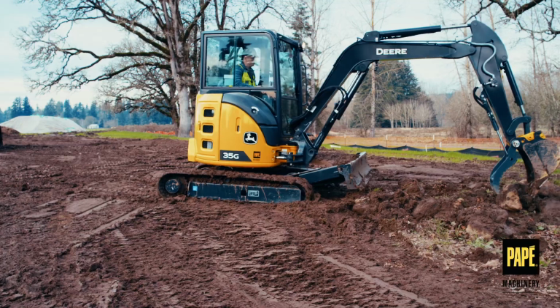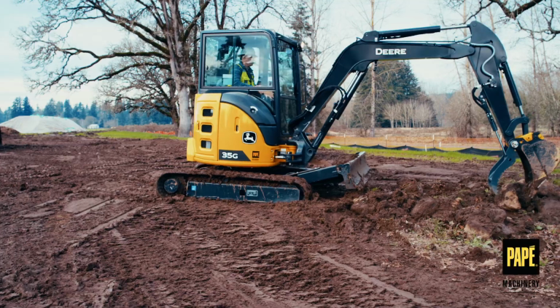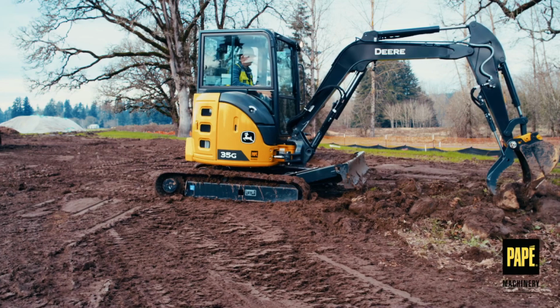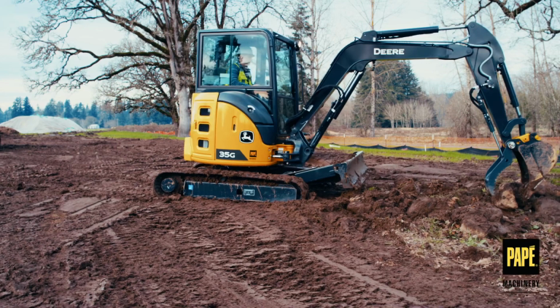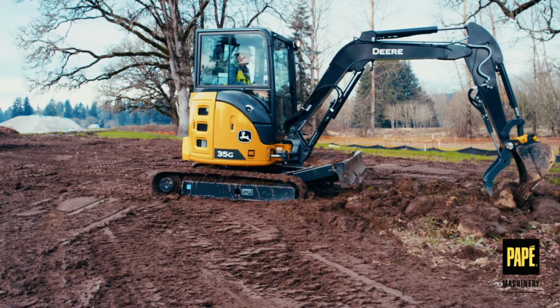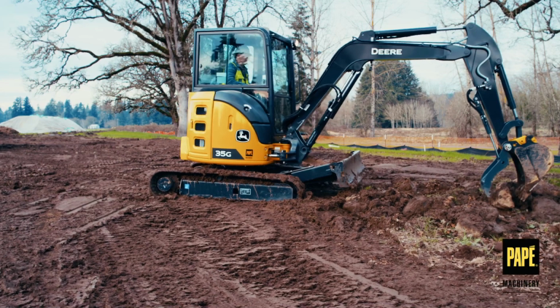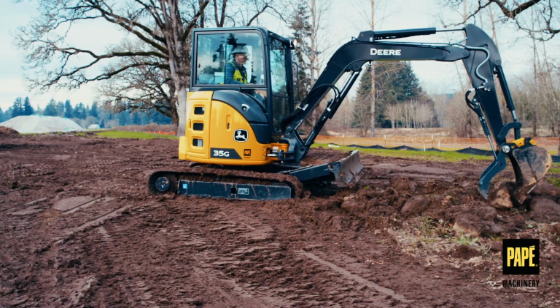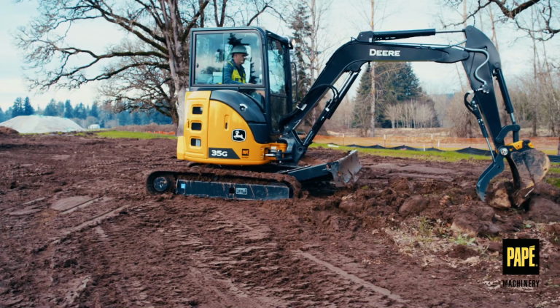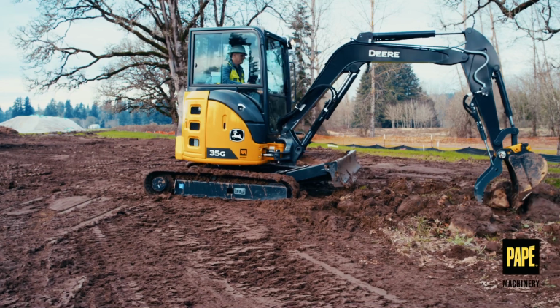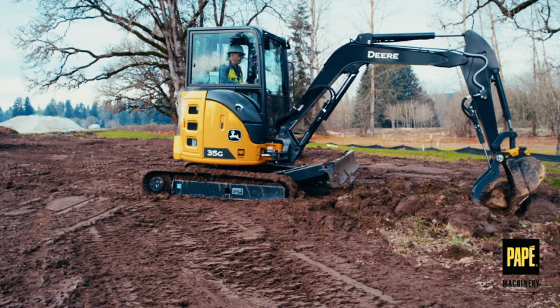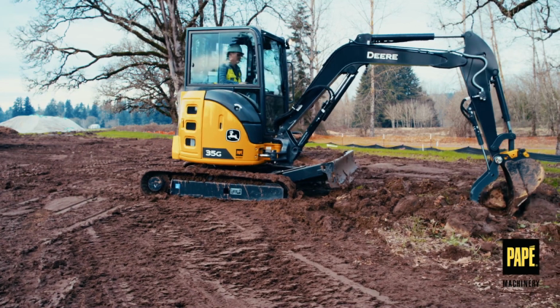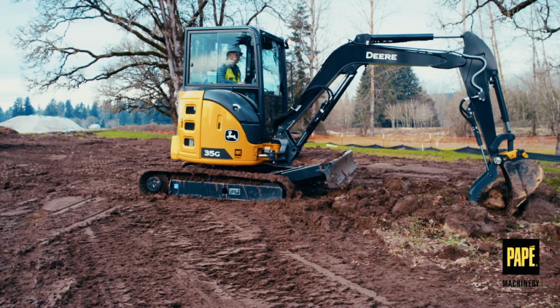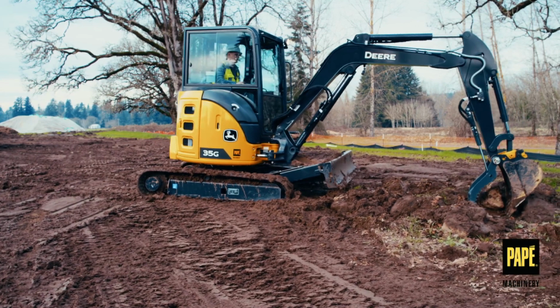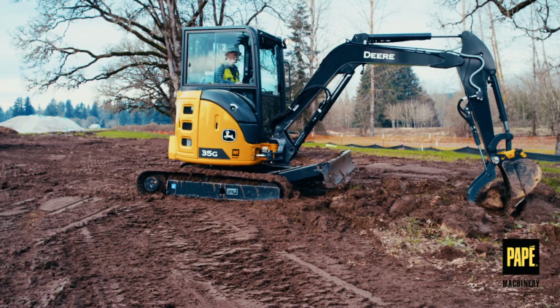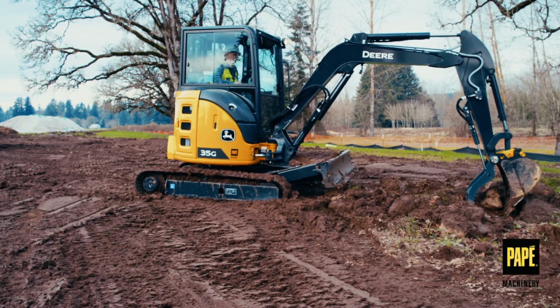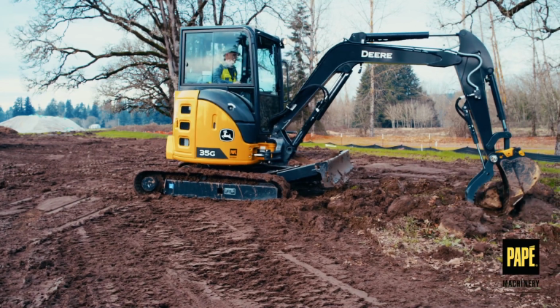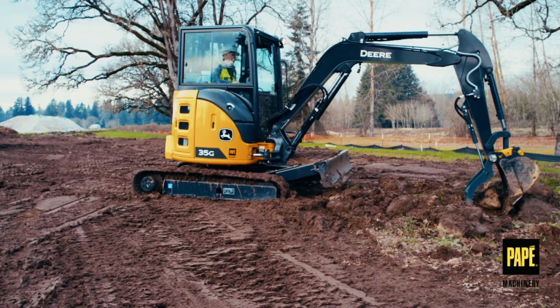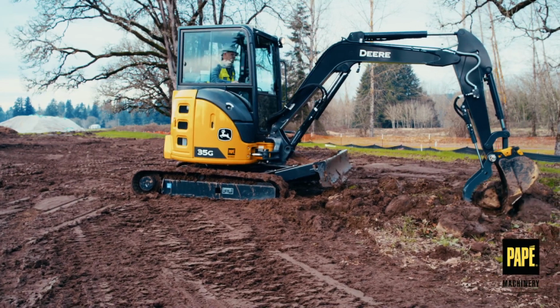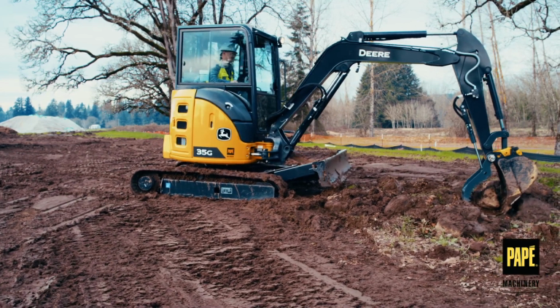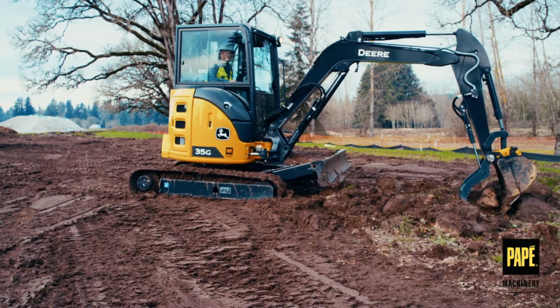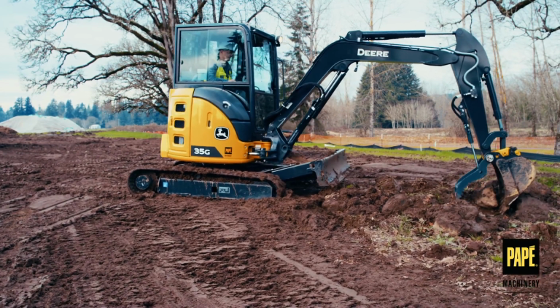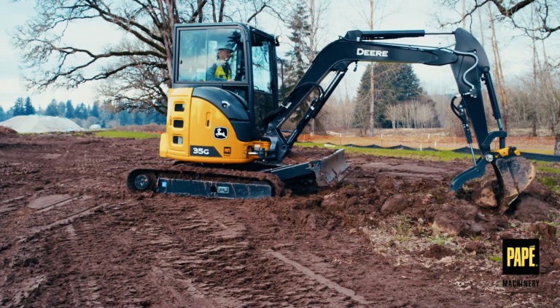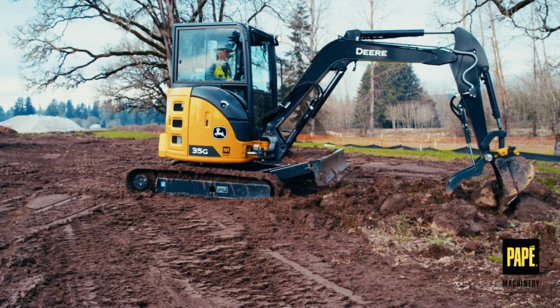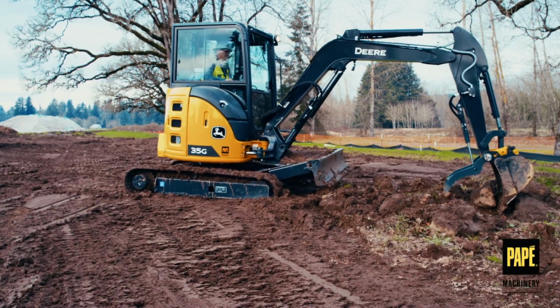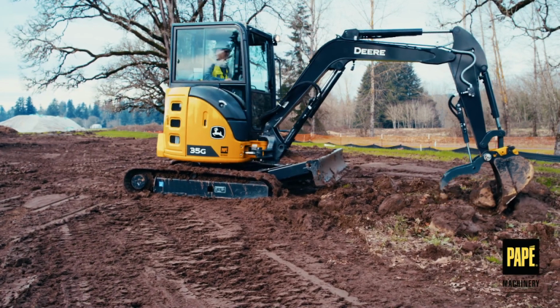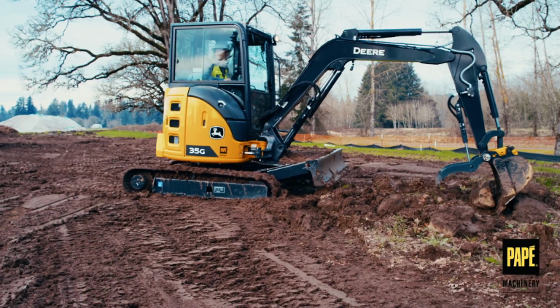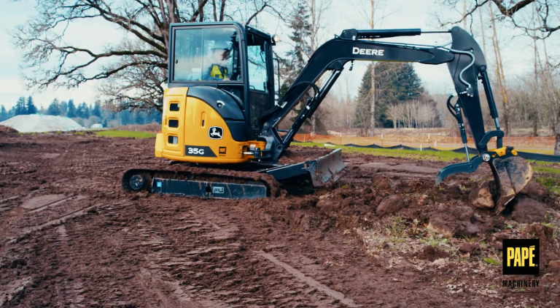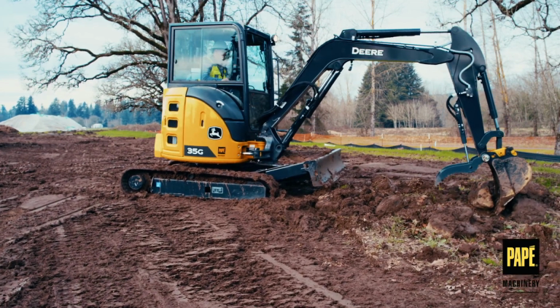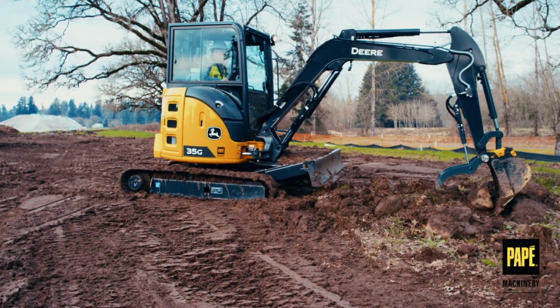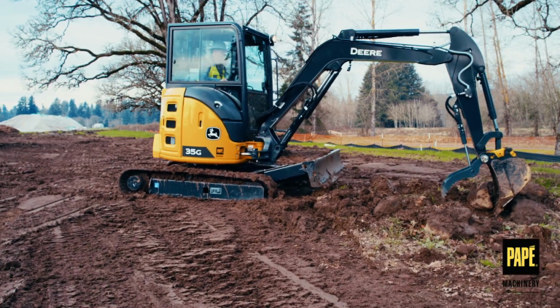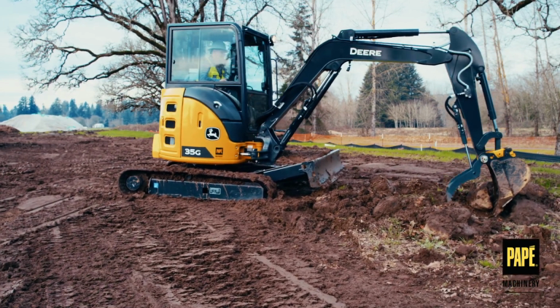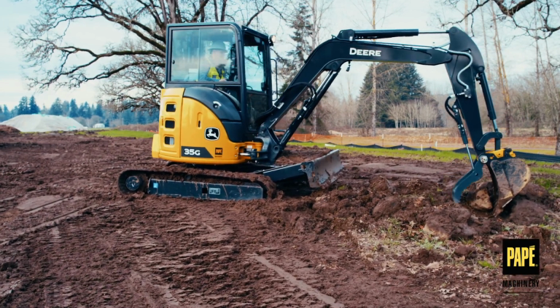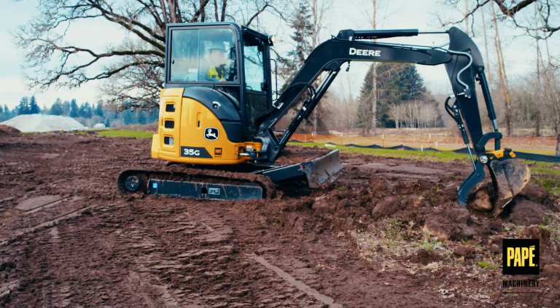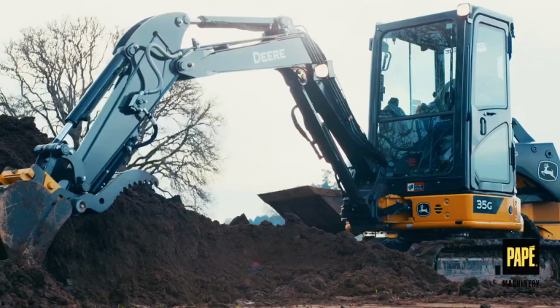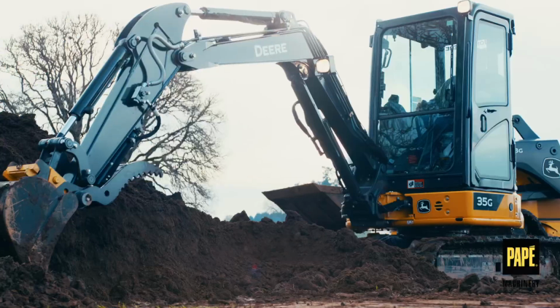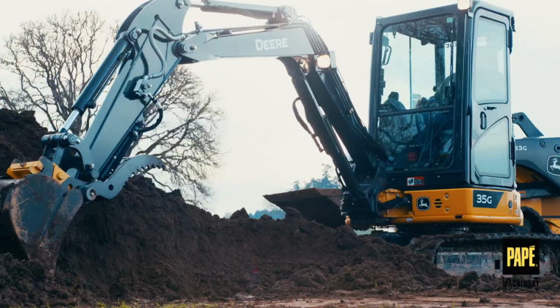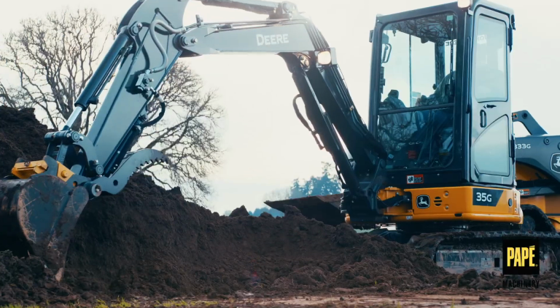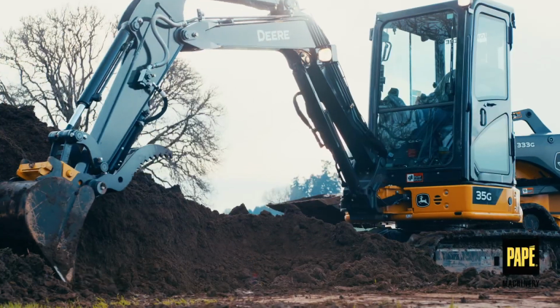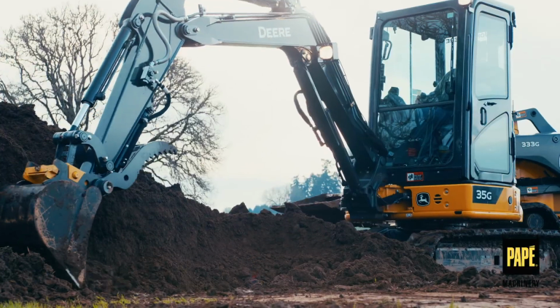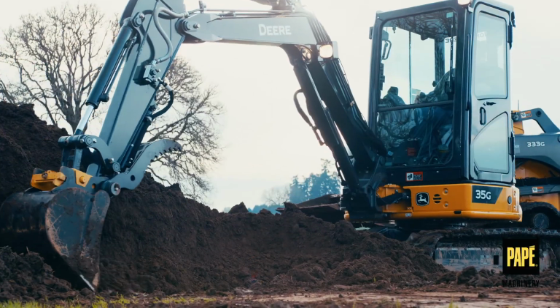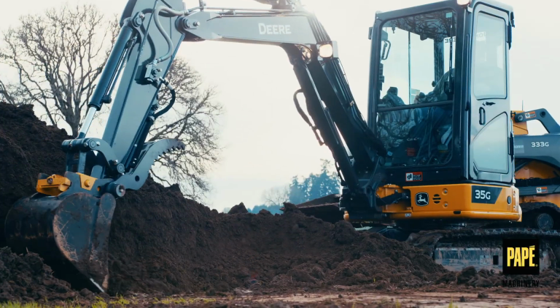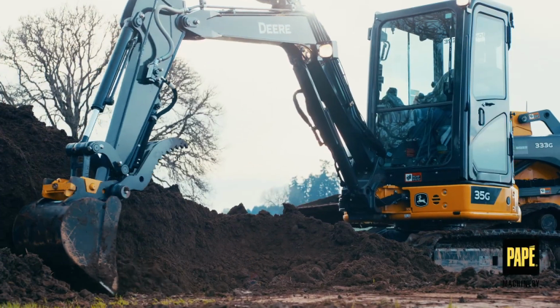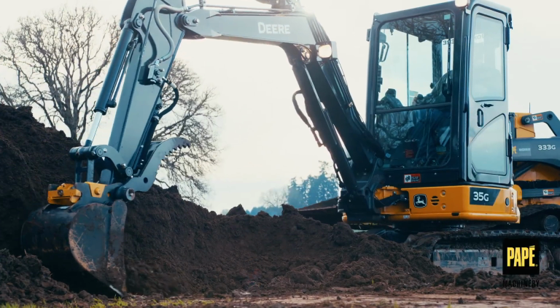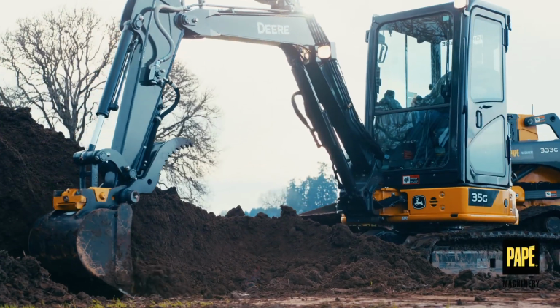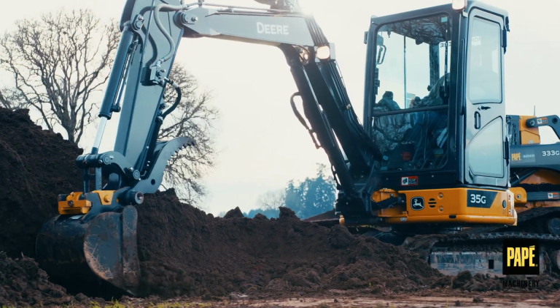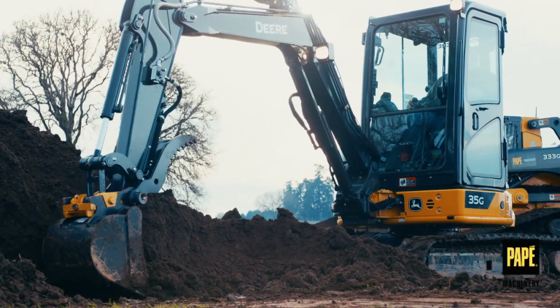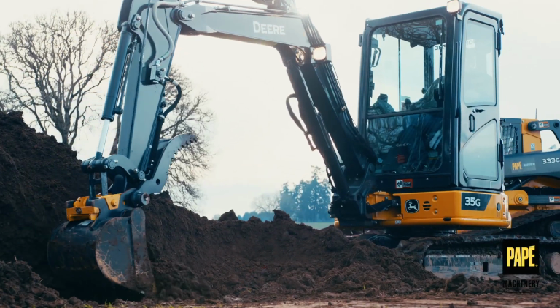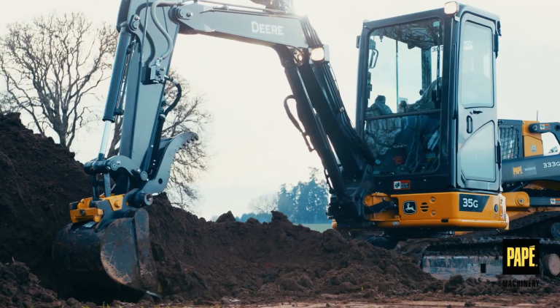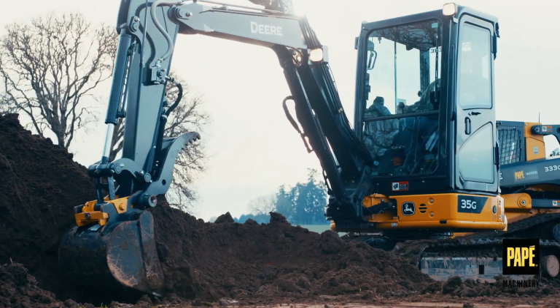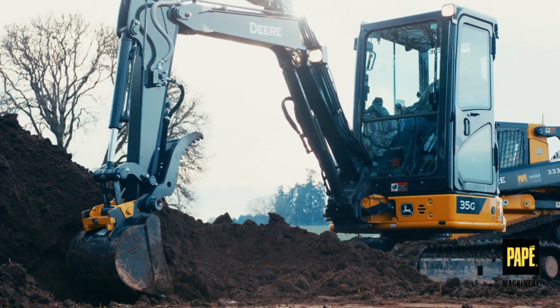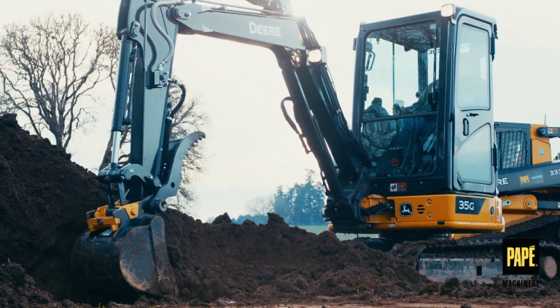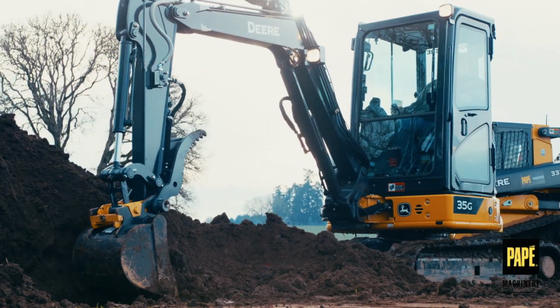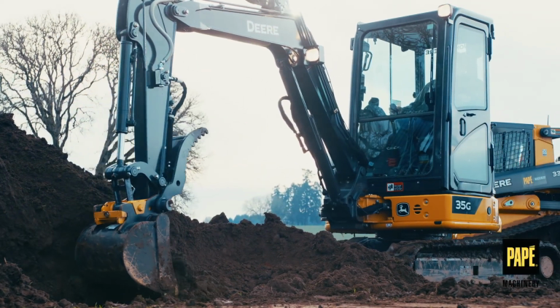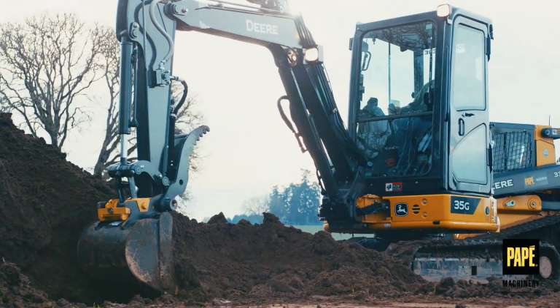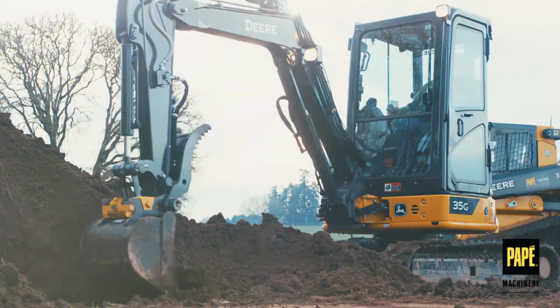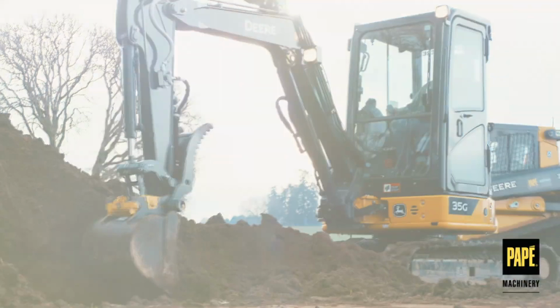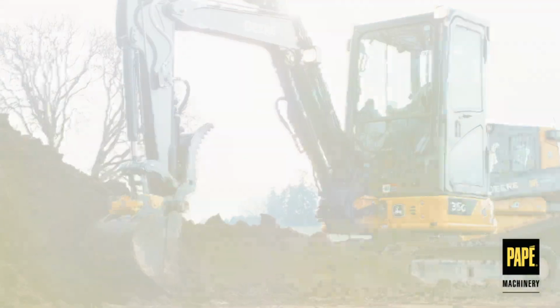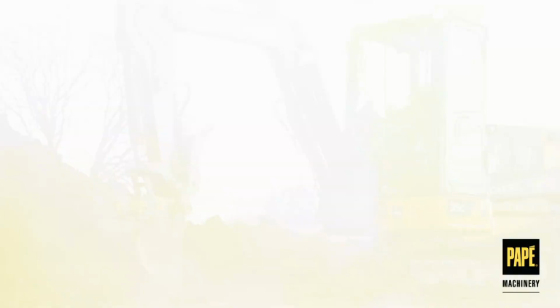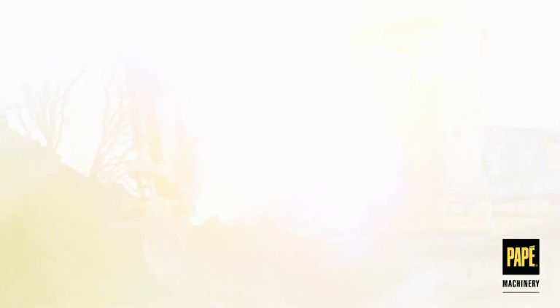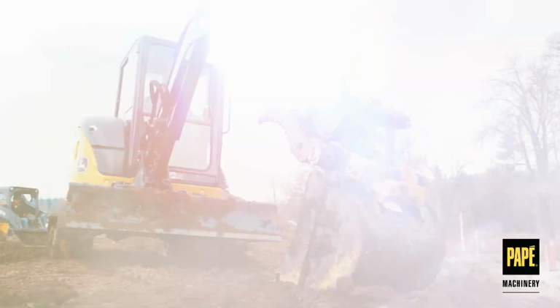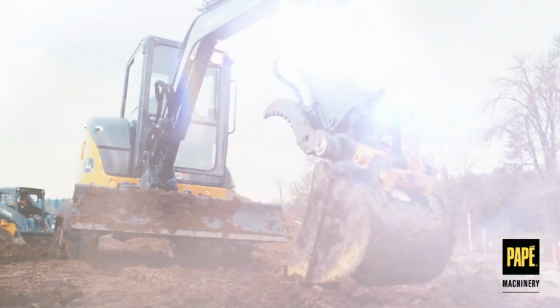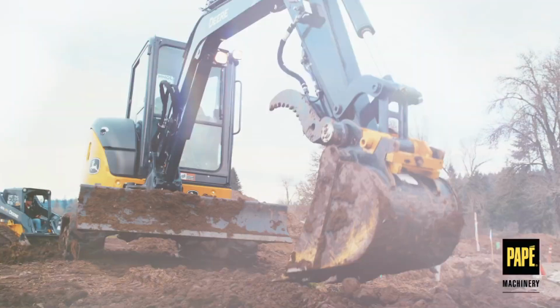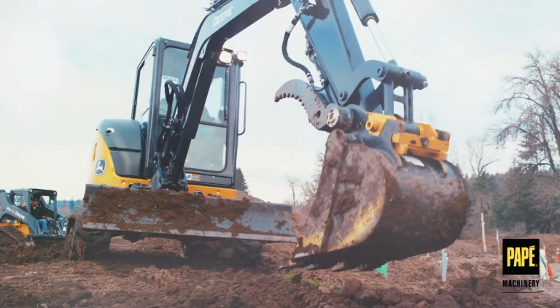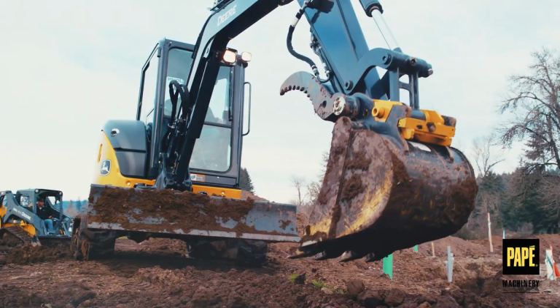For job sites where space is at a premium, their midsize excavators combine nimble mobility with ample lifting power.